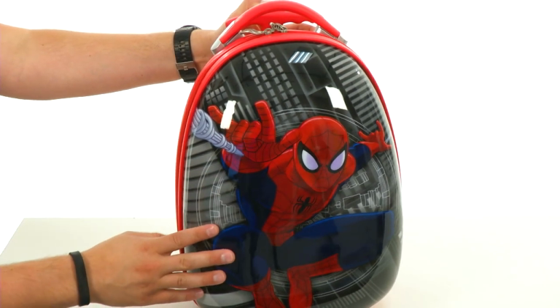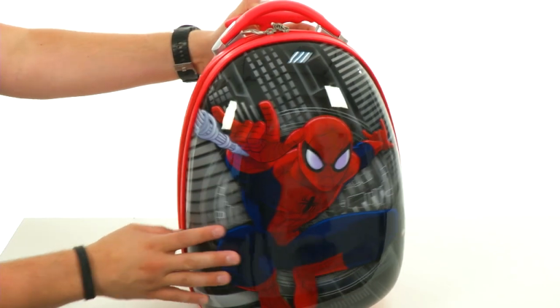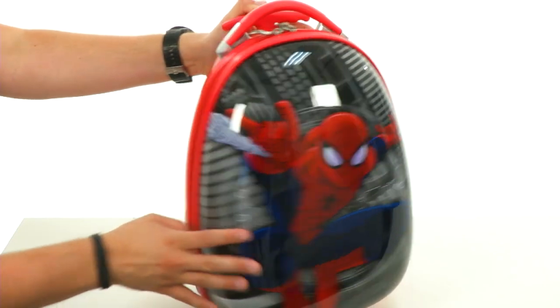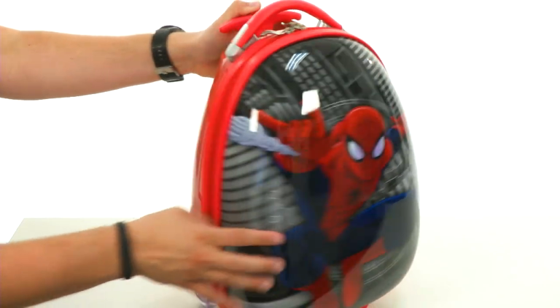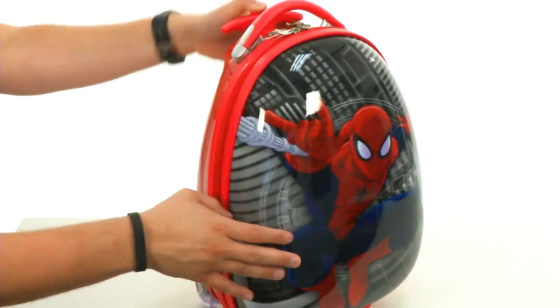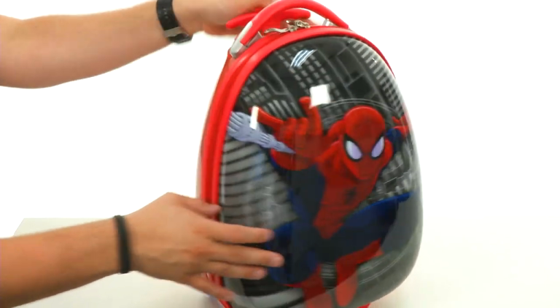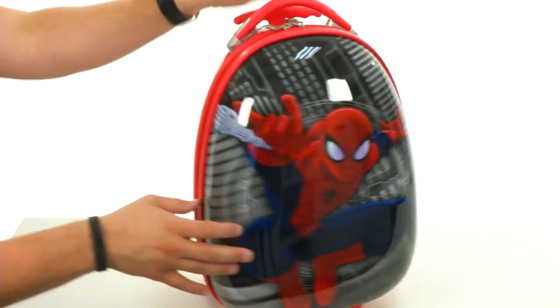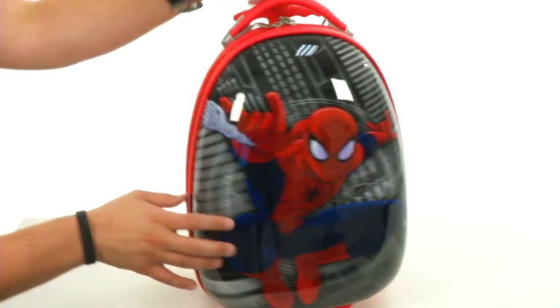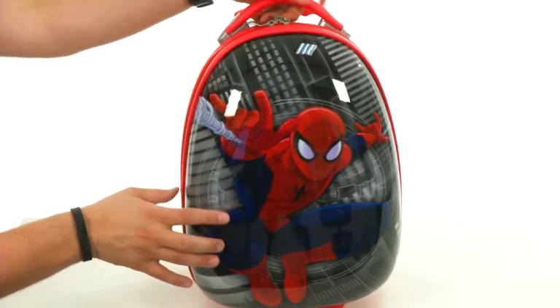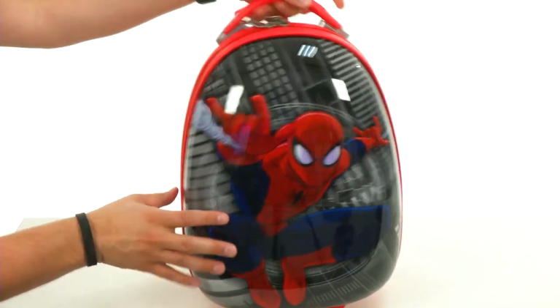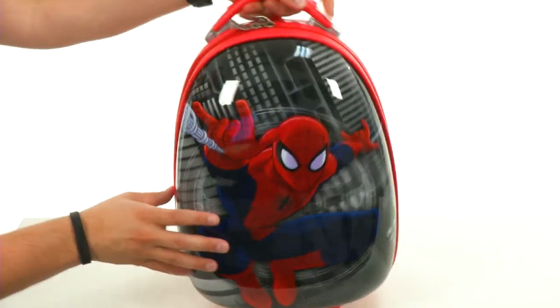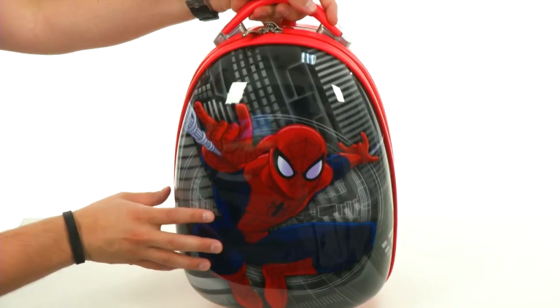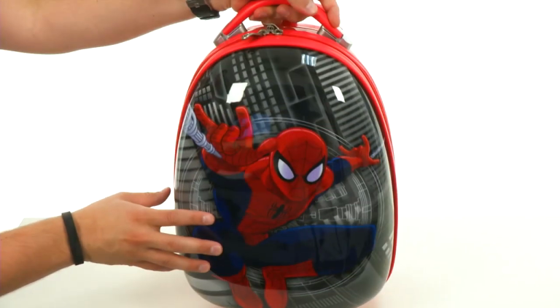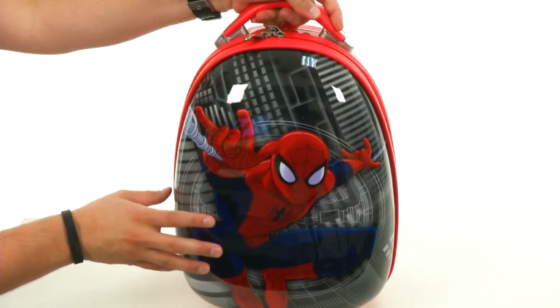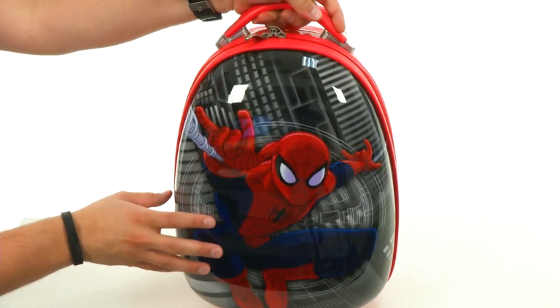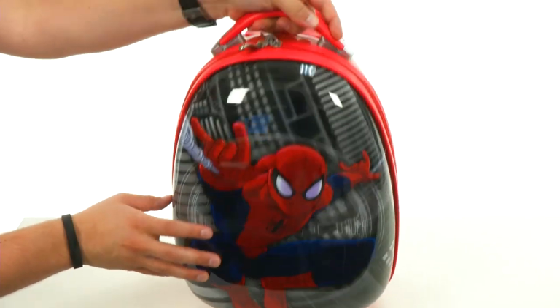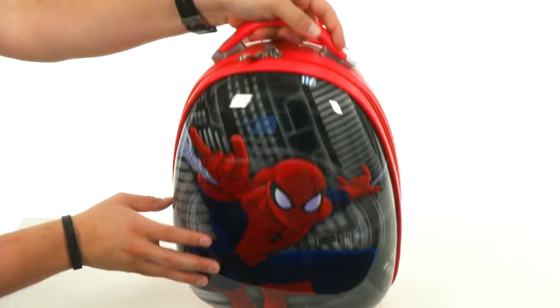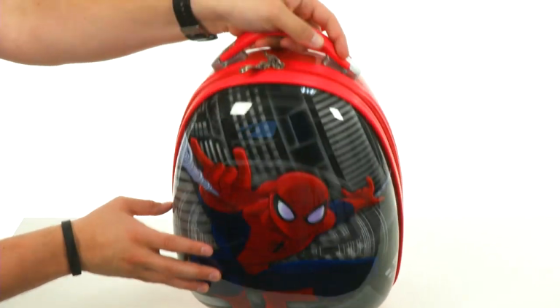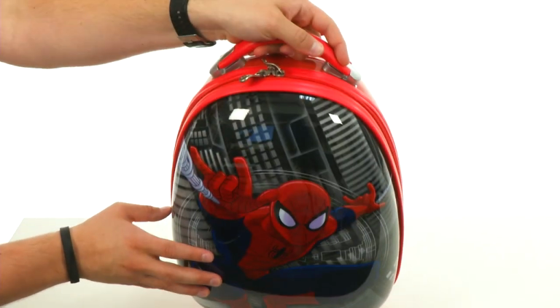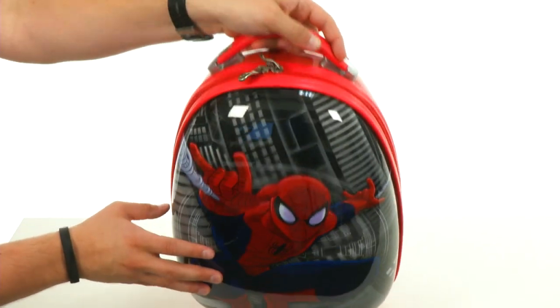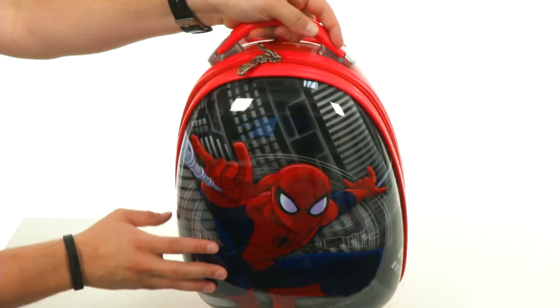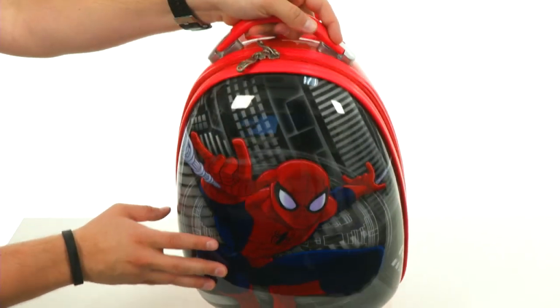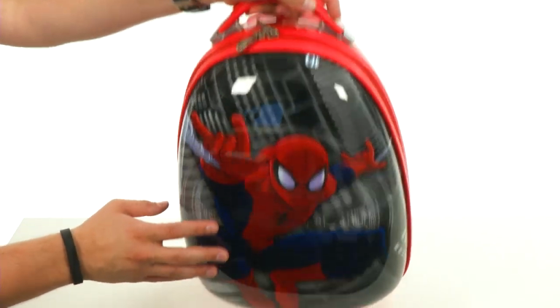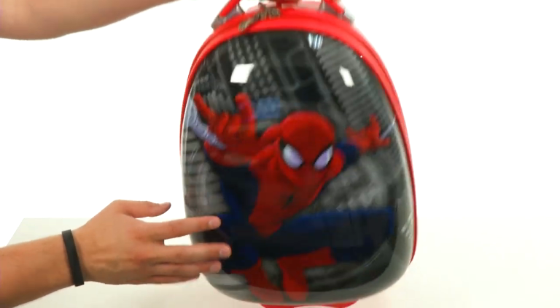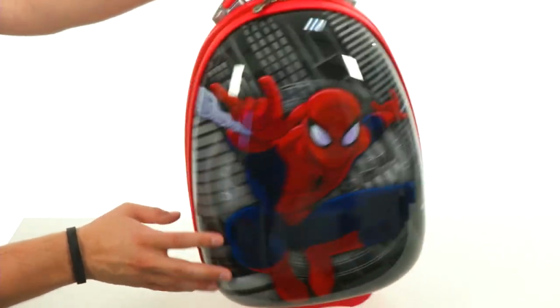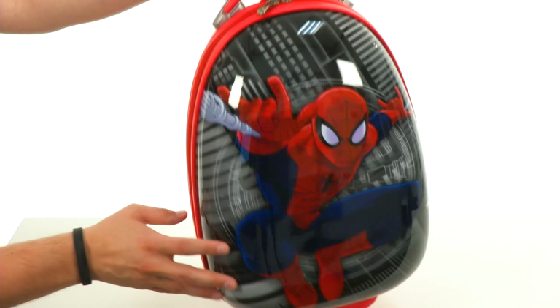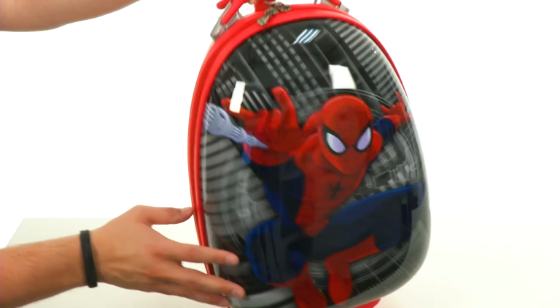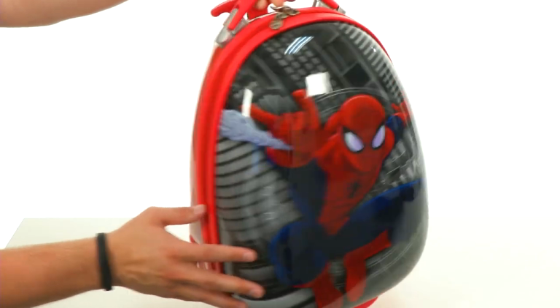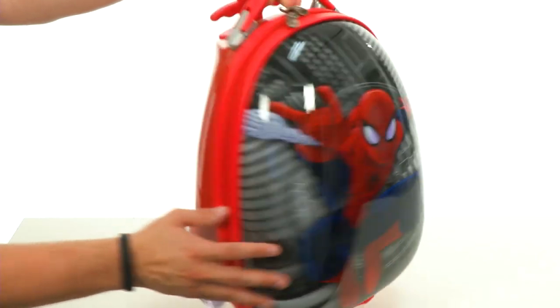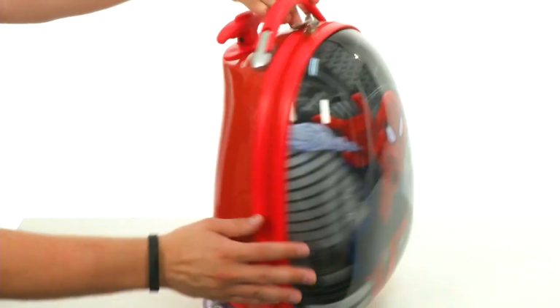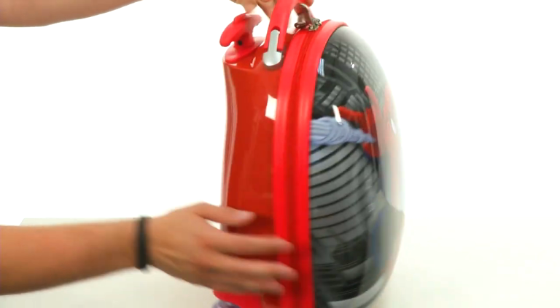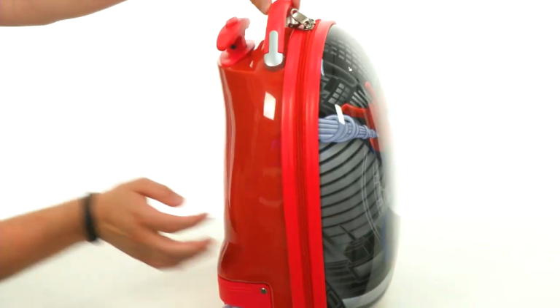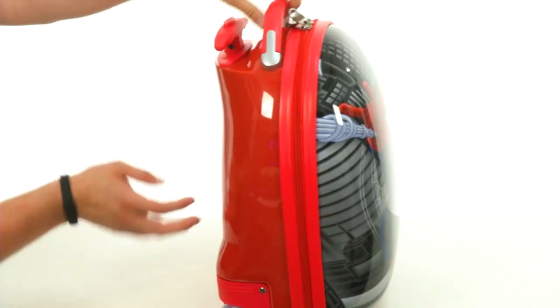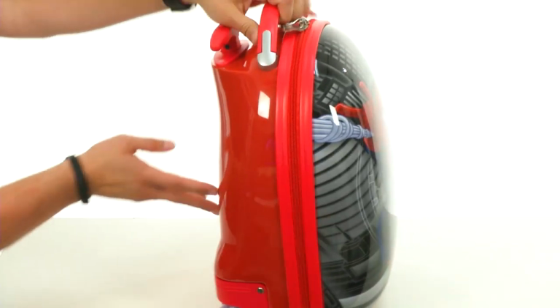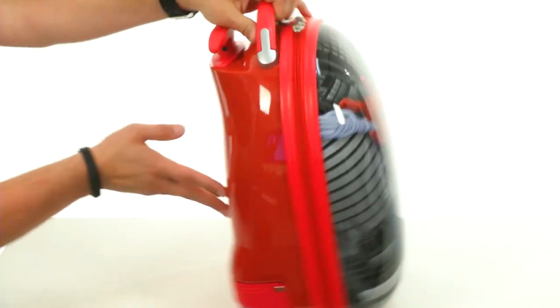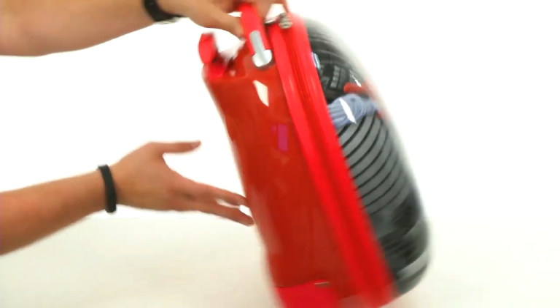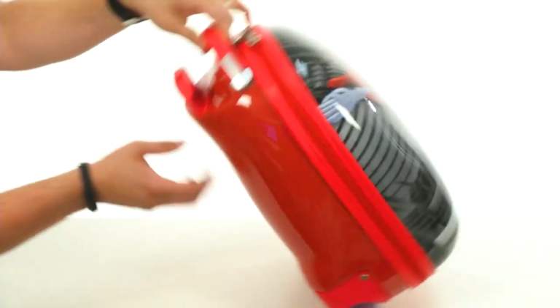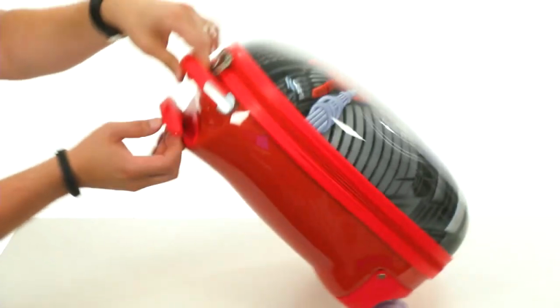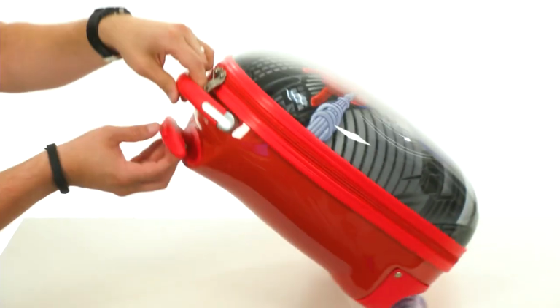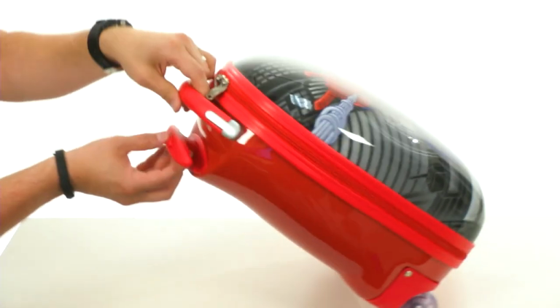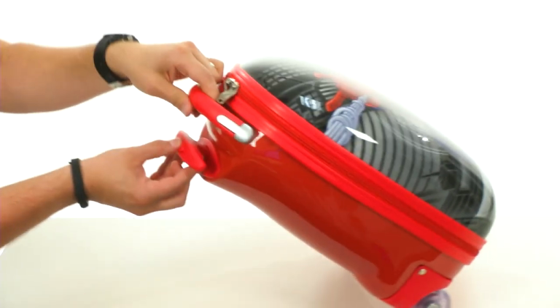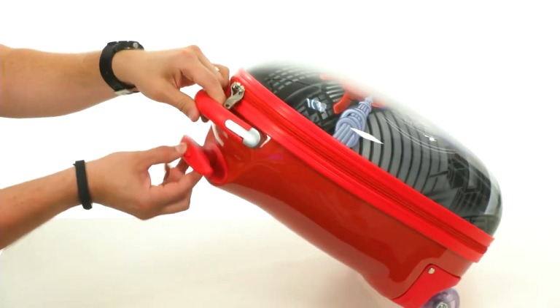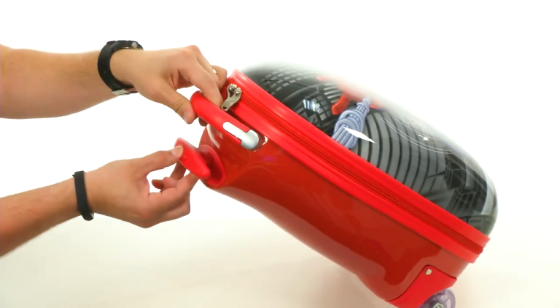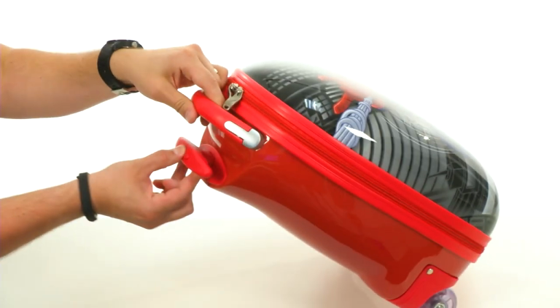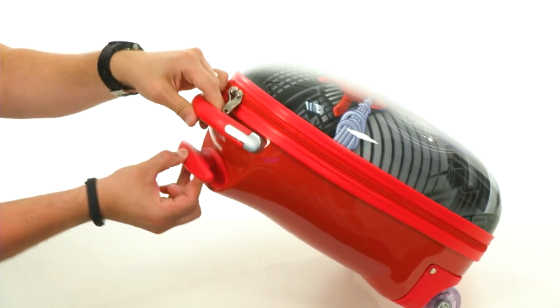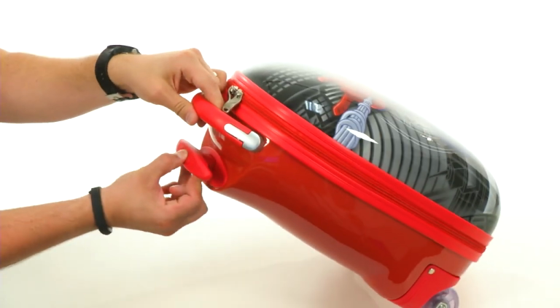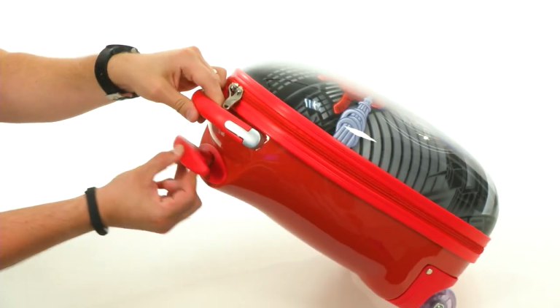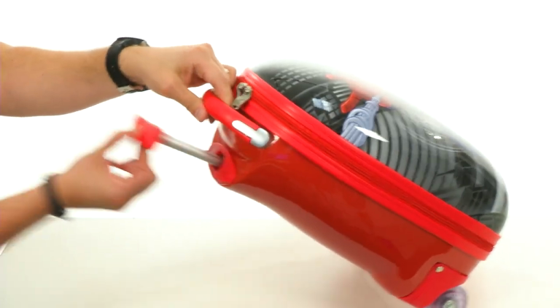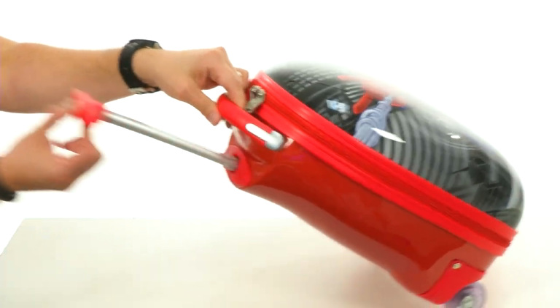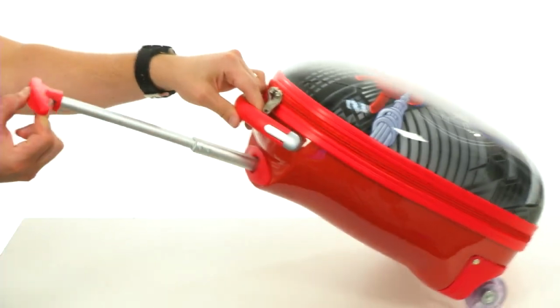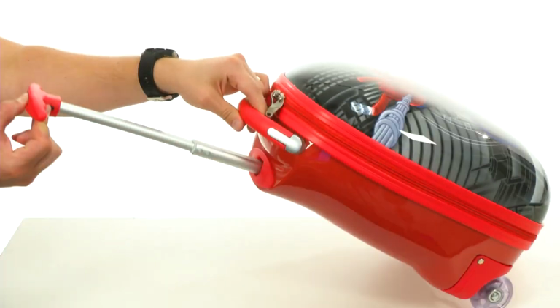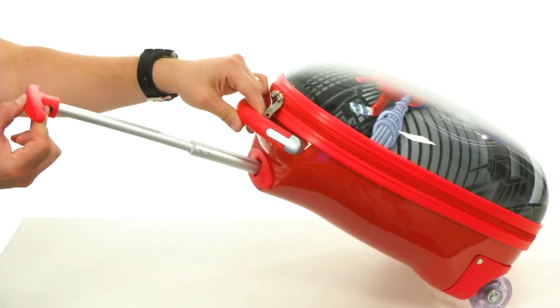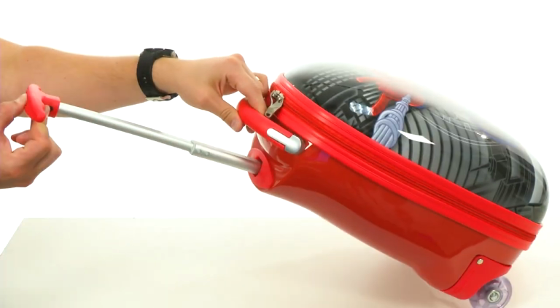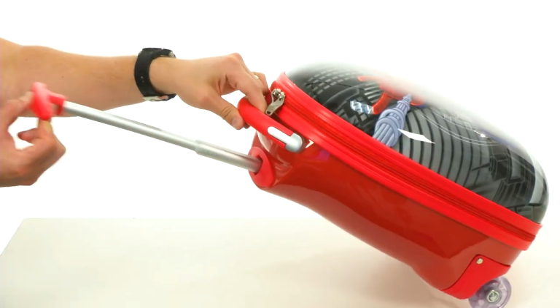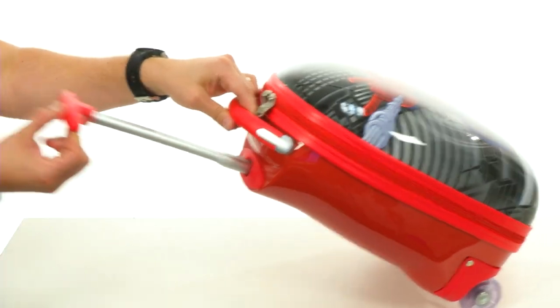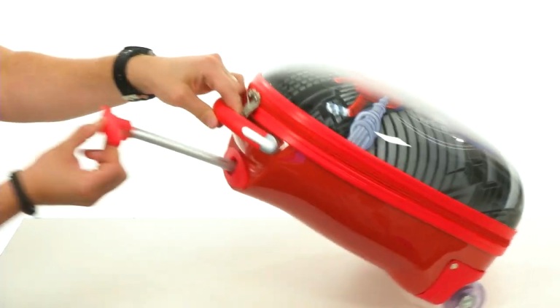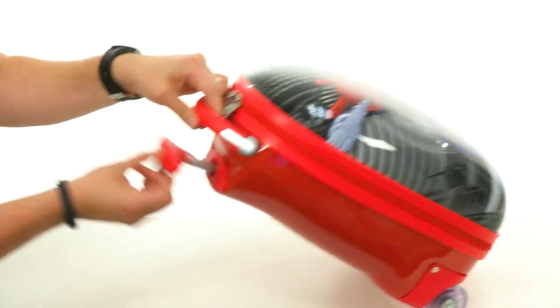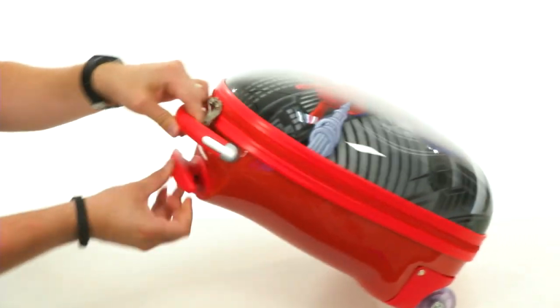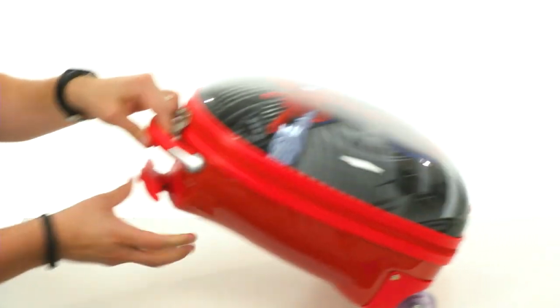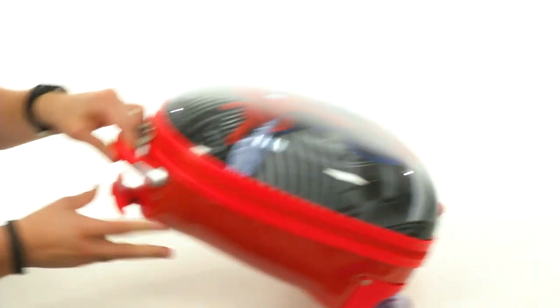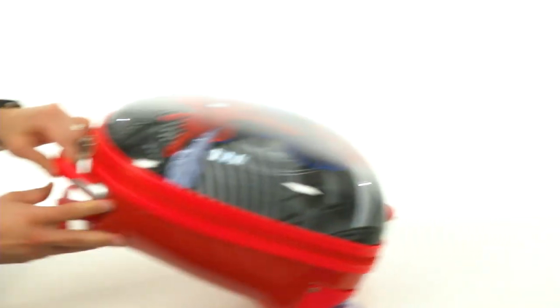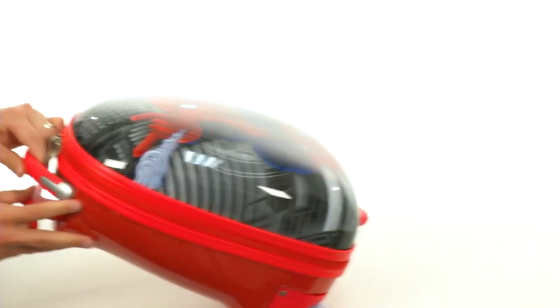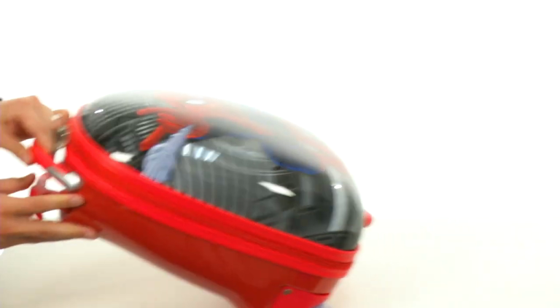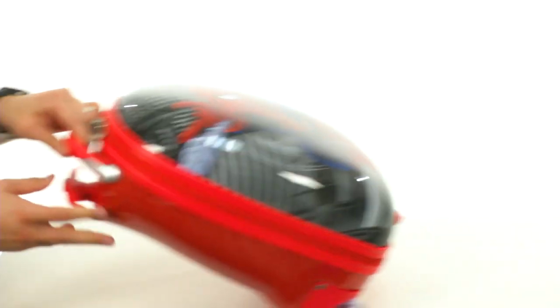You've got these carrying handles here on top so you can pick it up and go, but you also have this retractable handle too, so you can wheel it around easily.